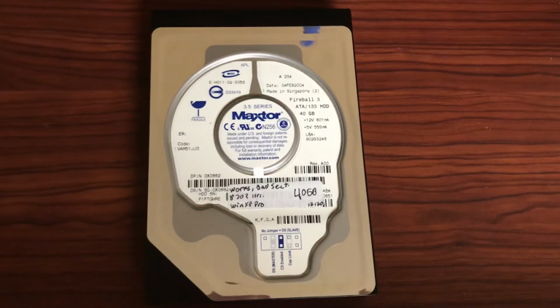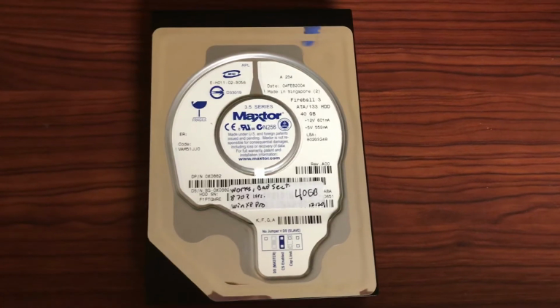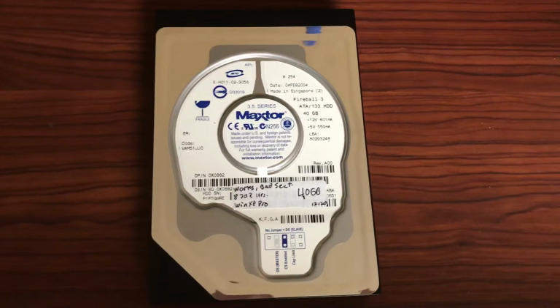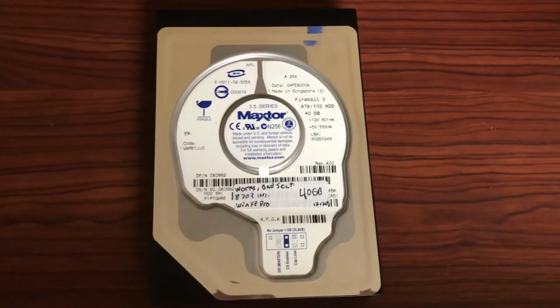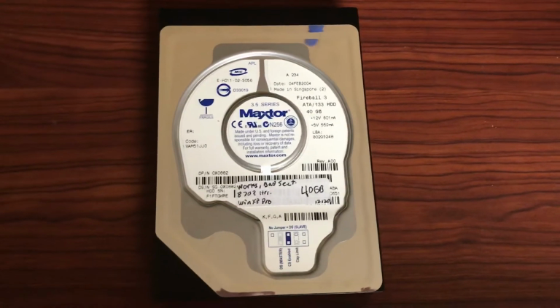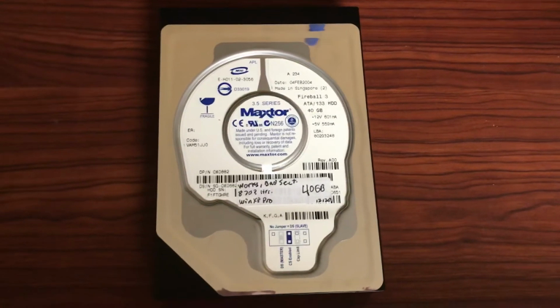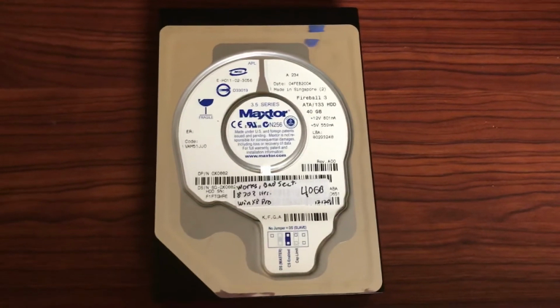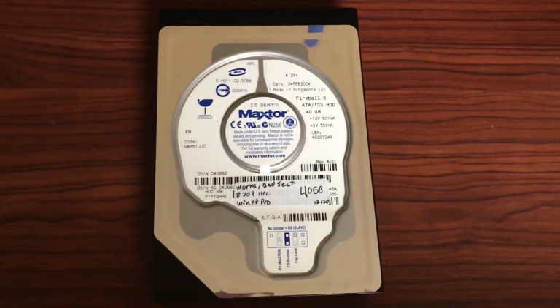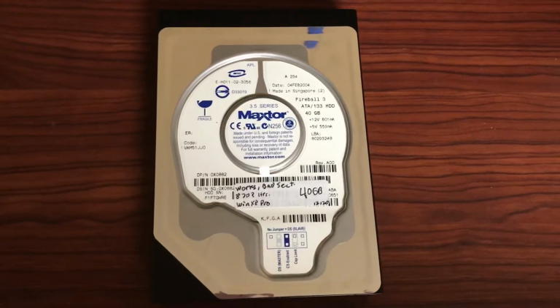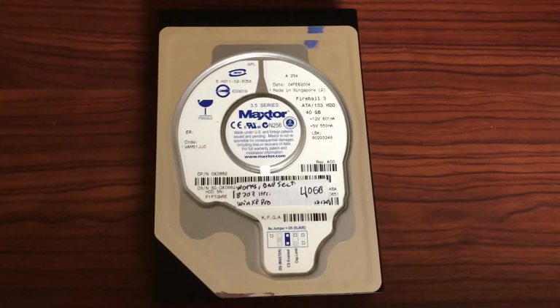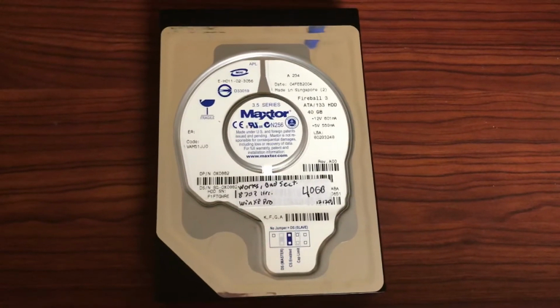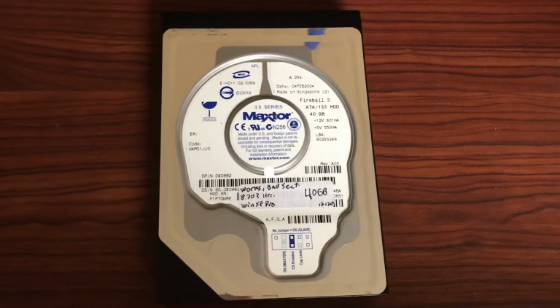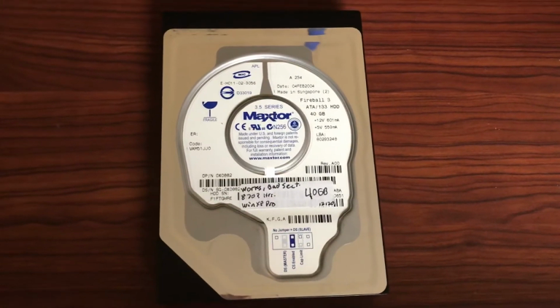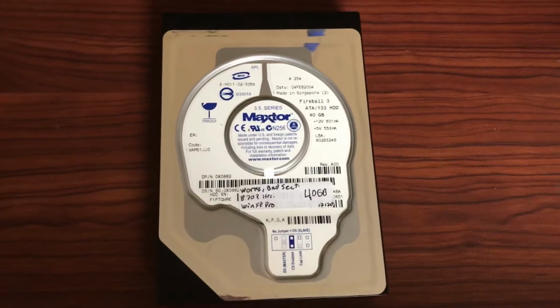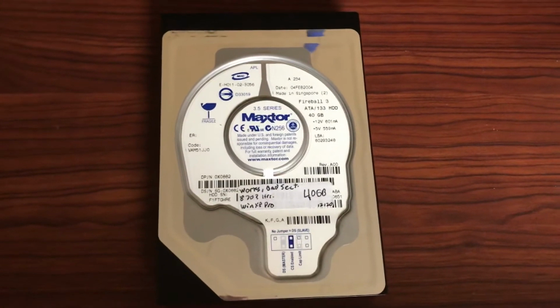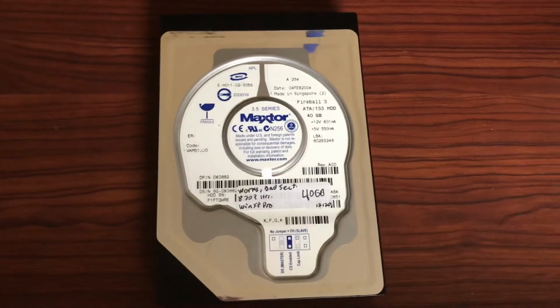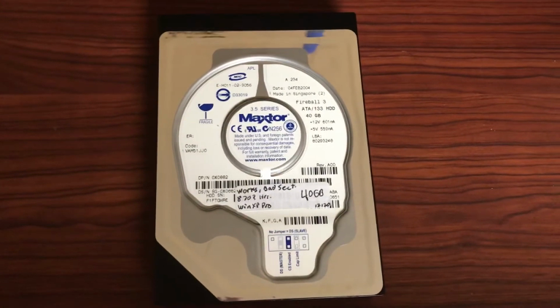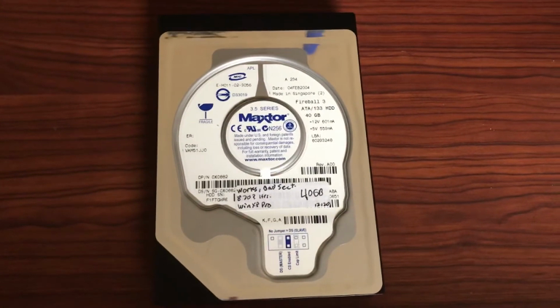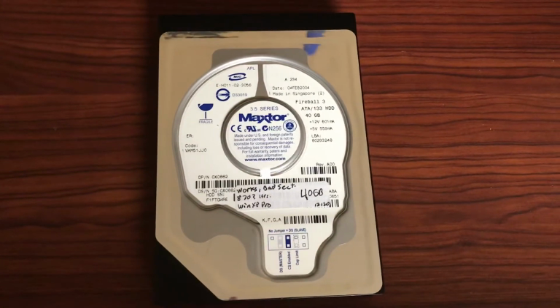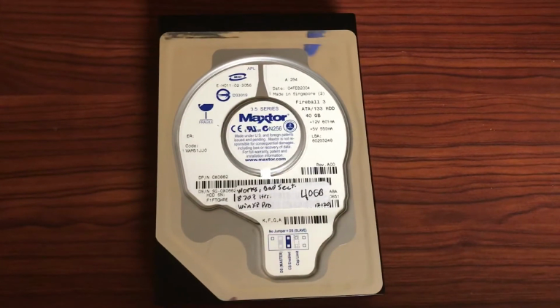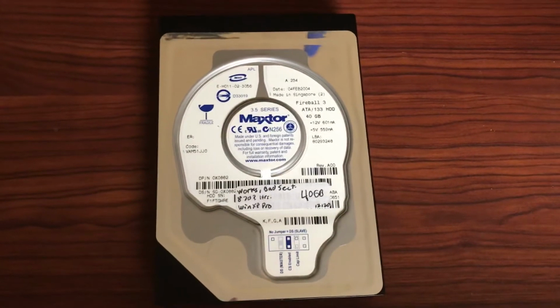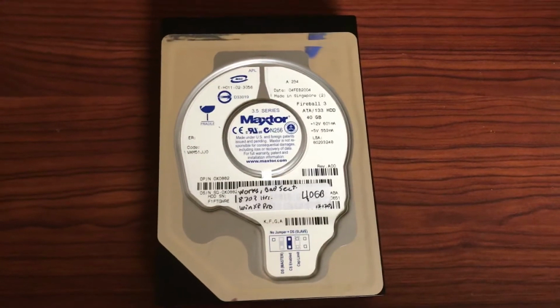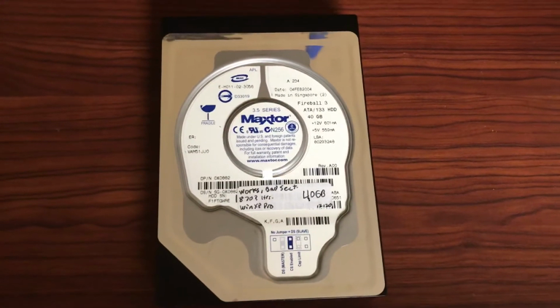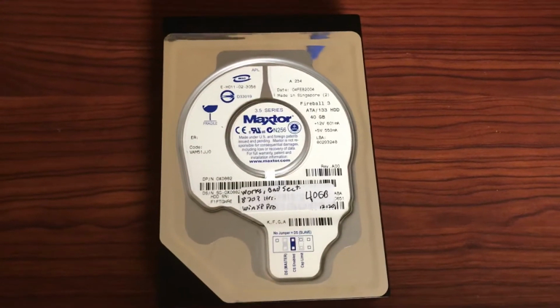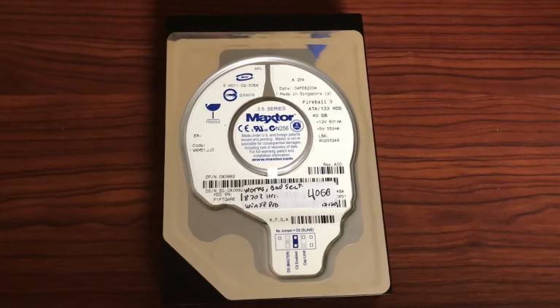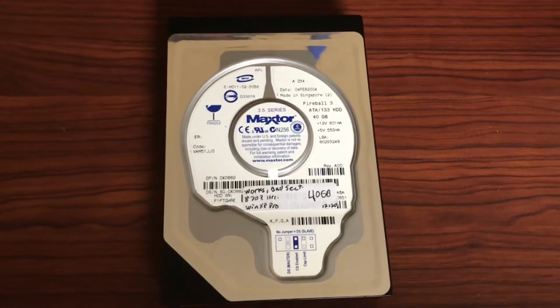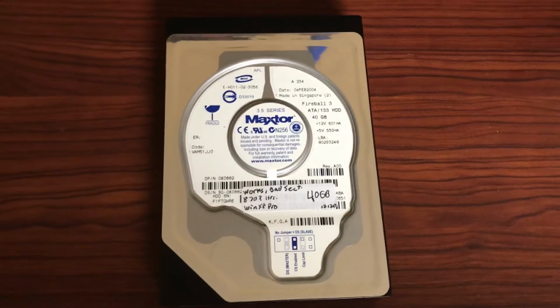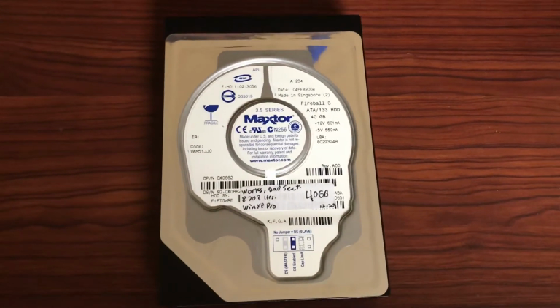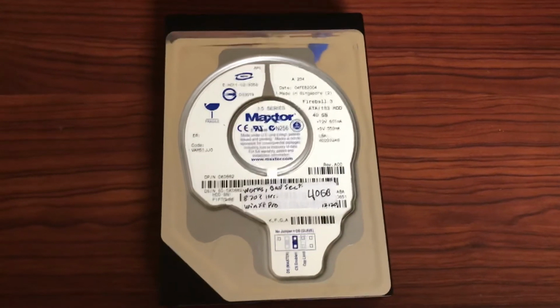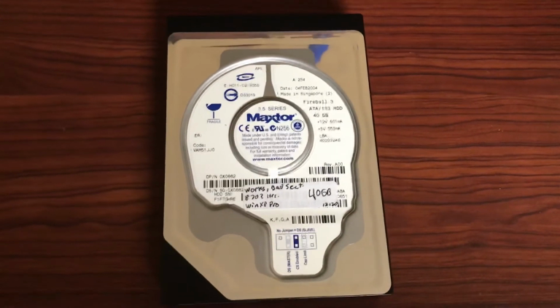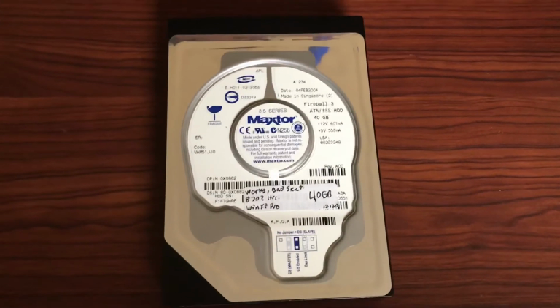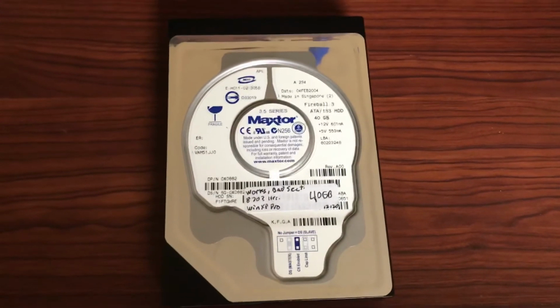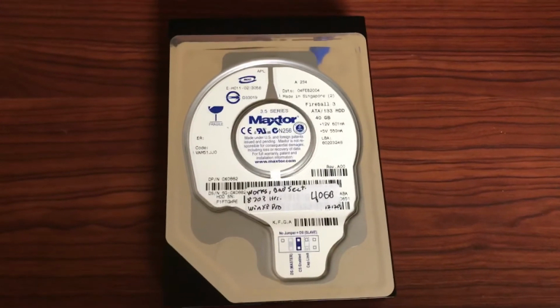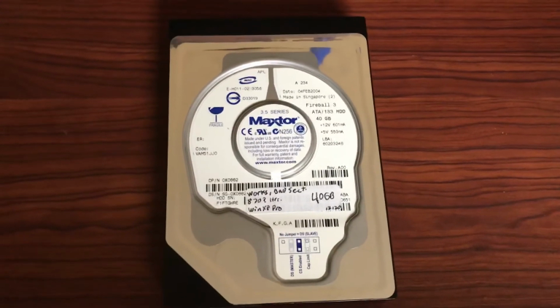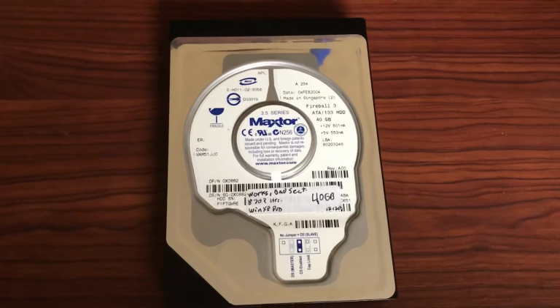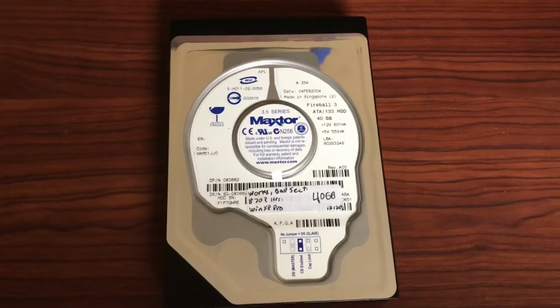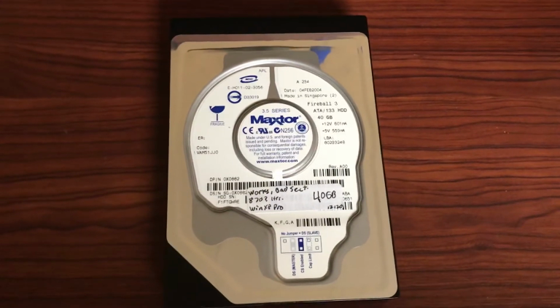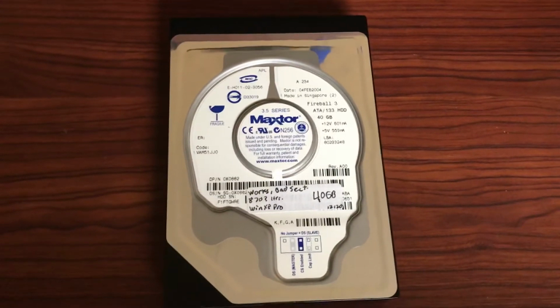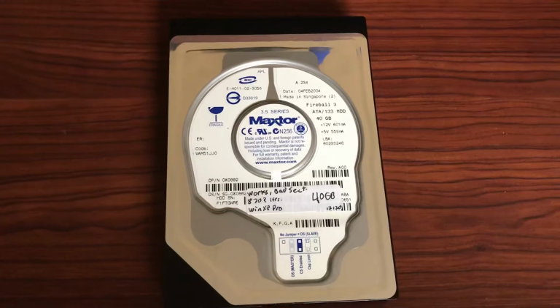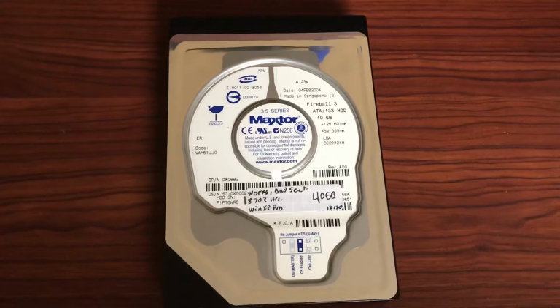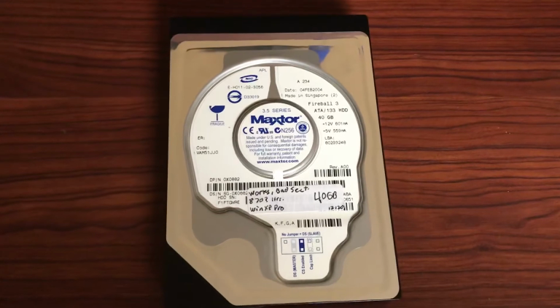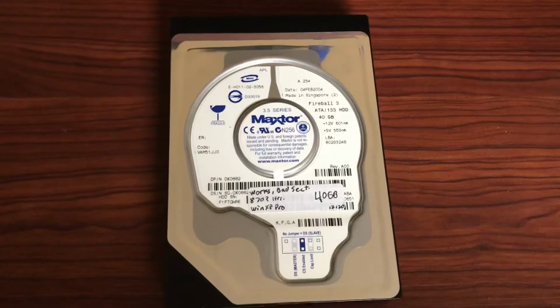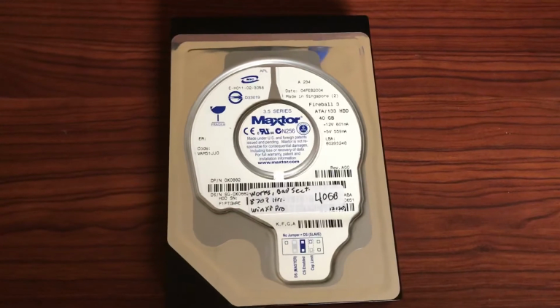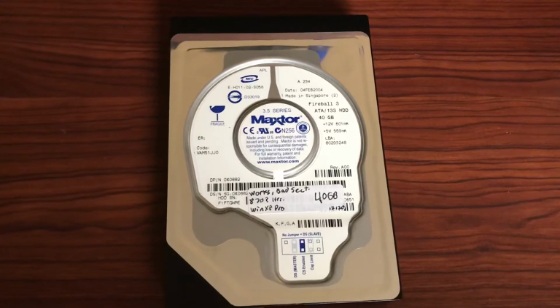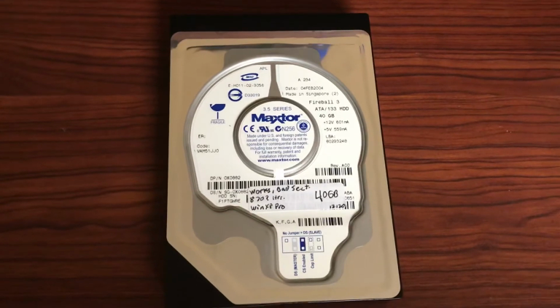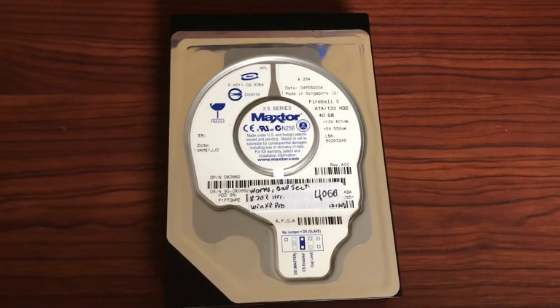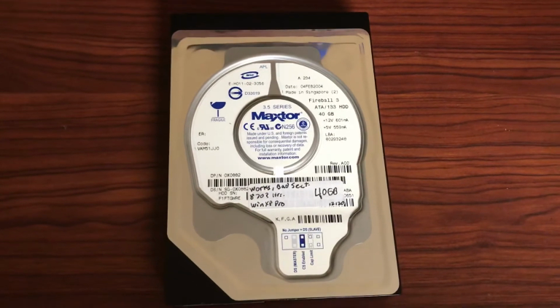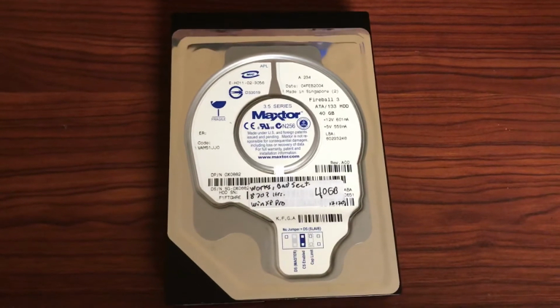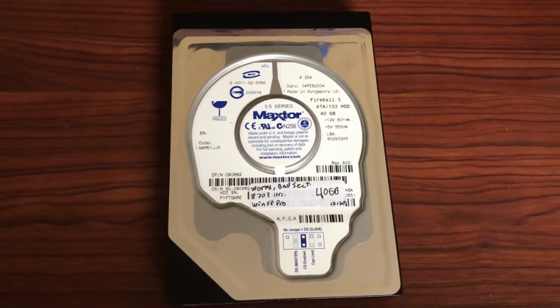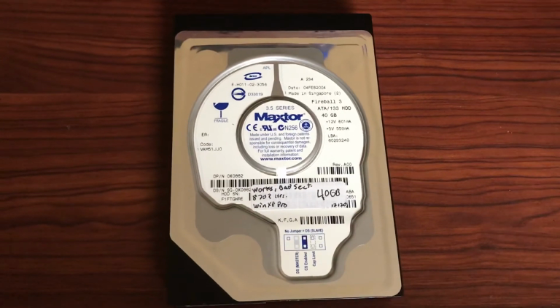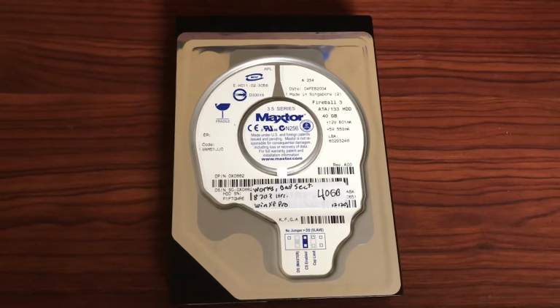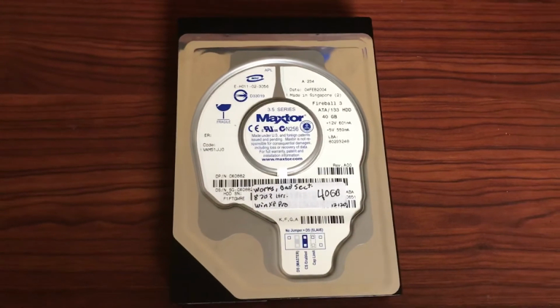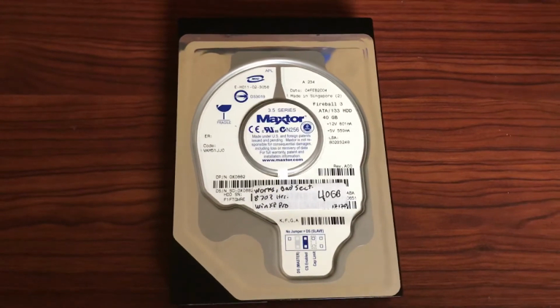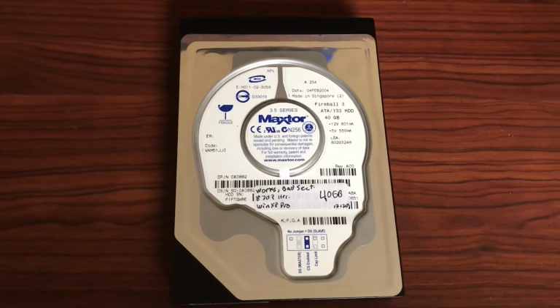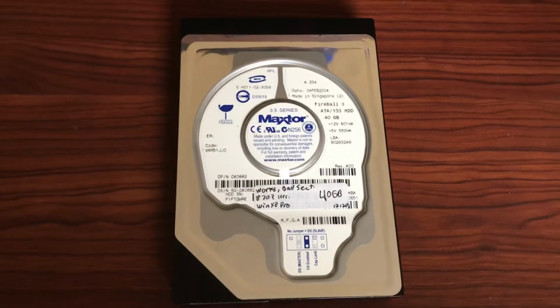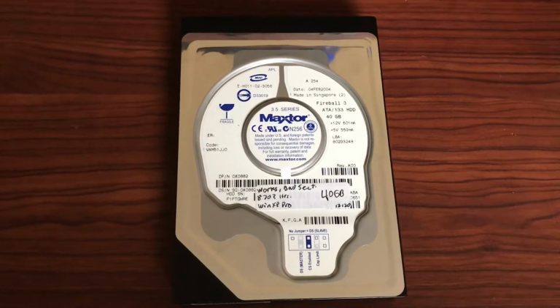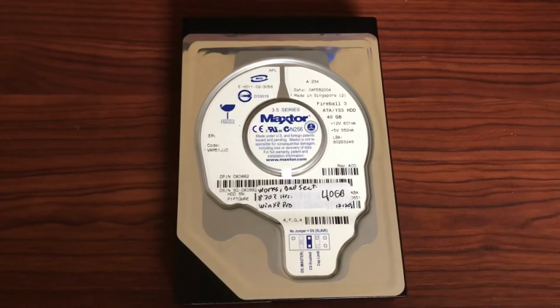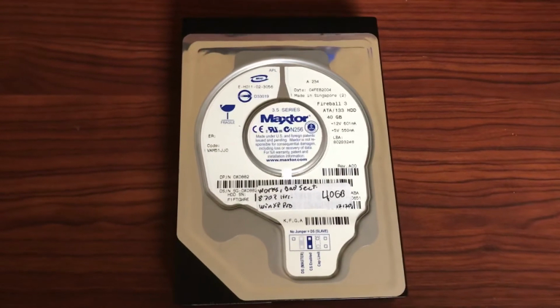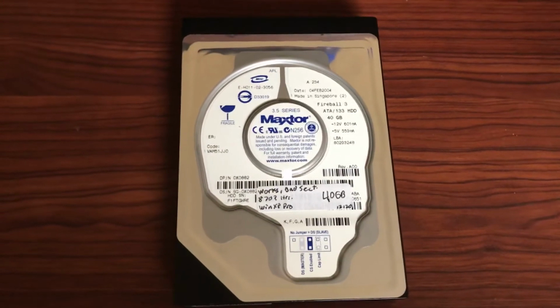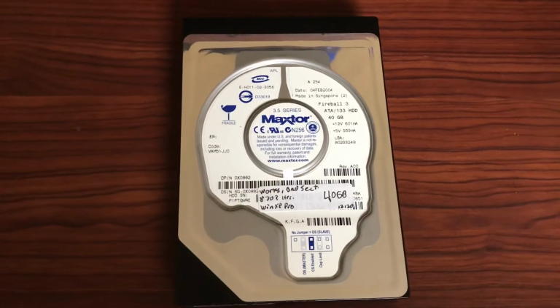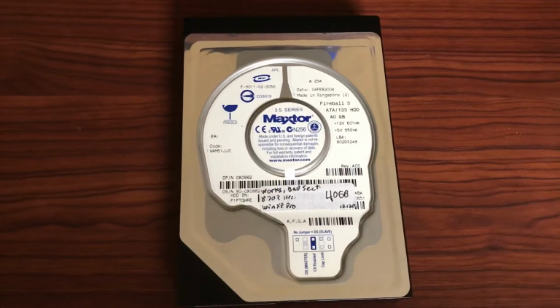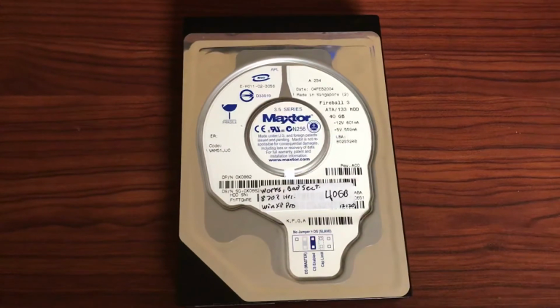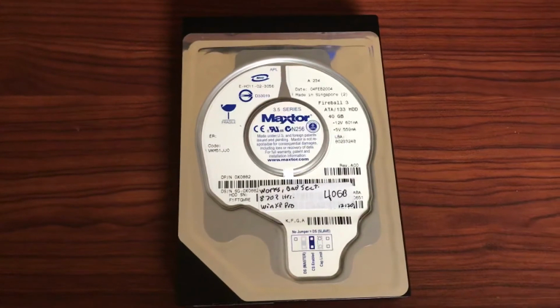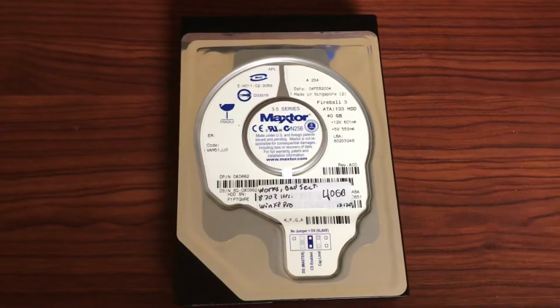This is my MaxTor Fireball 3 hard drive from February 4th, 2004. It has a capacity of 40 gigabytes.